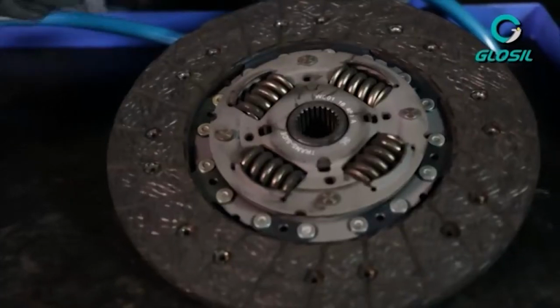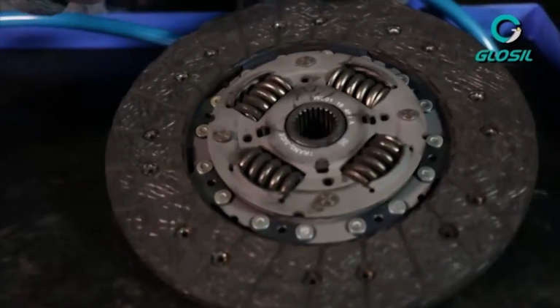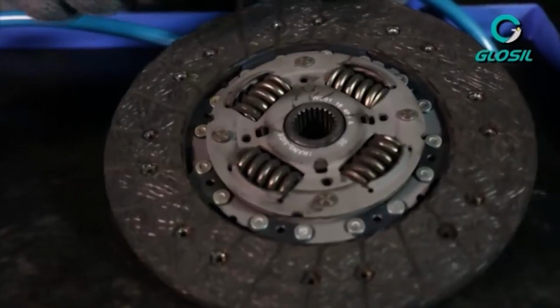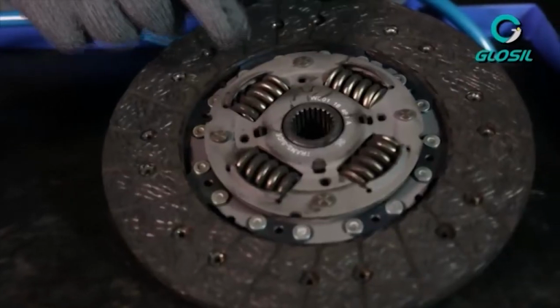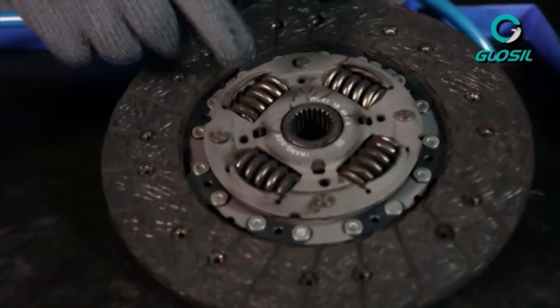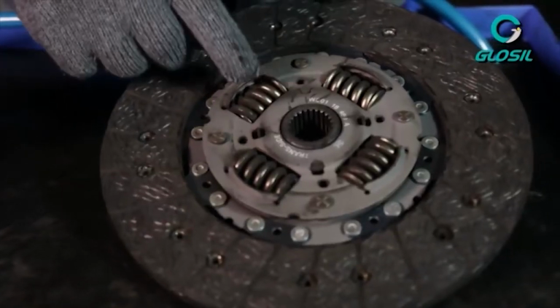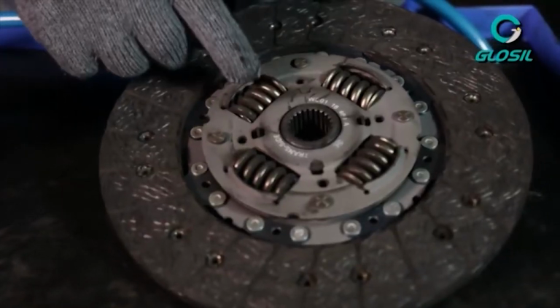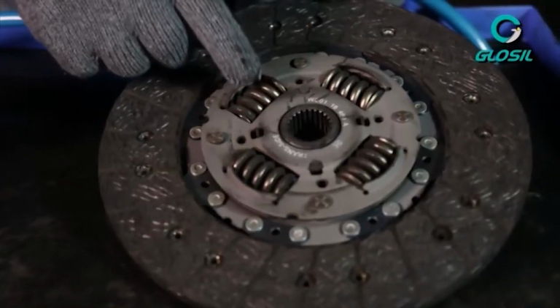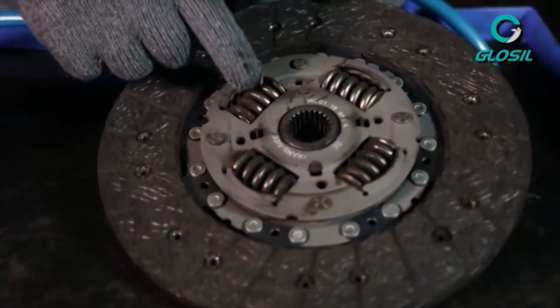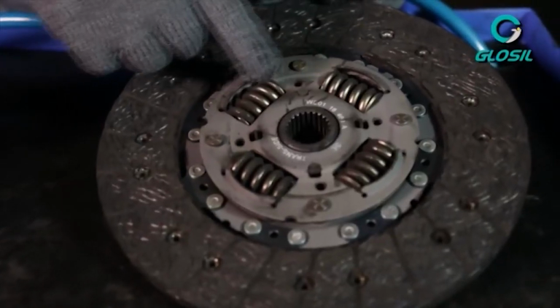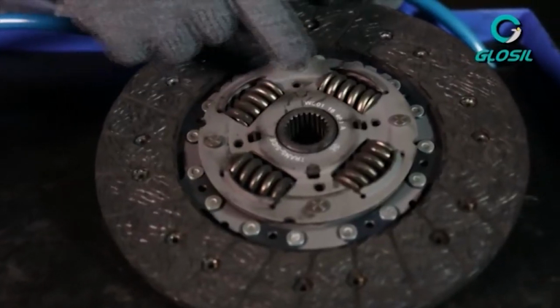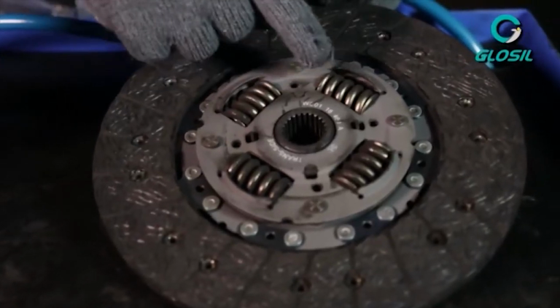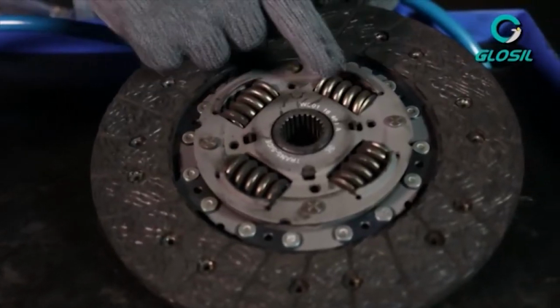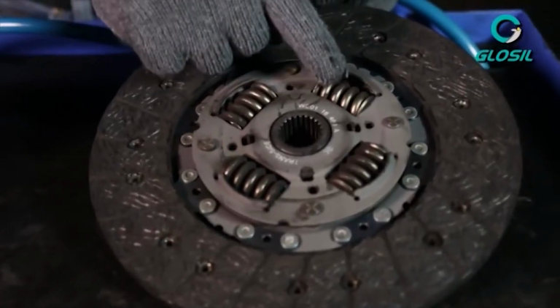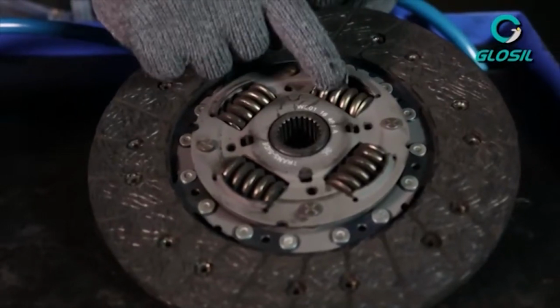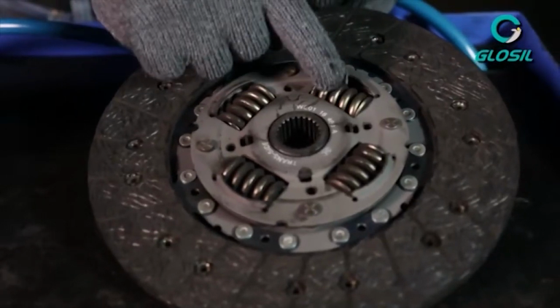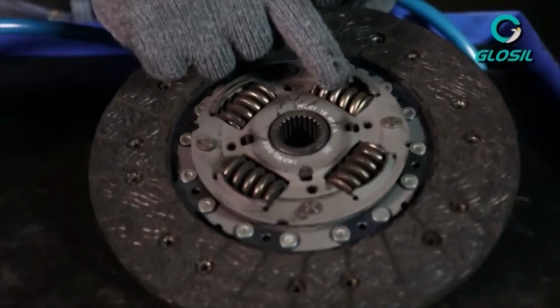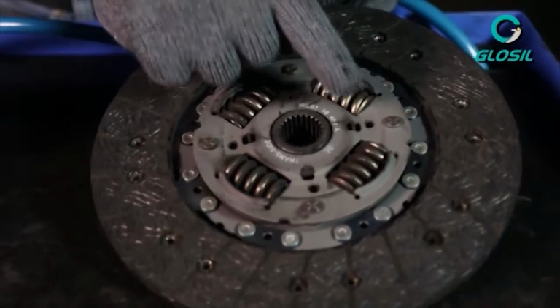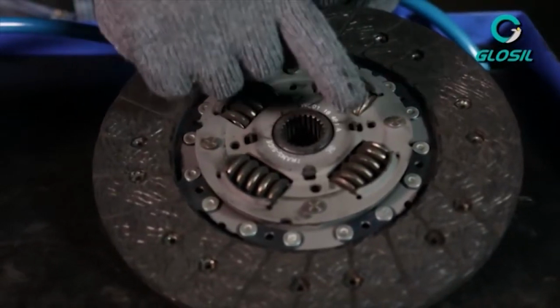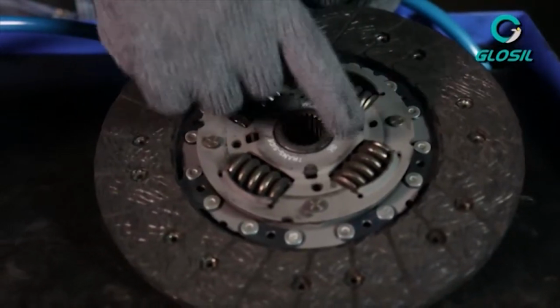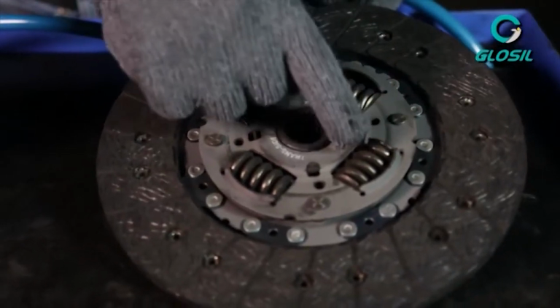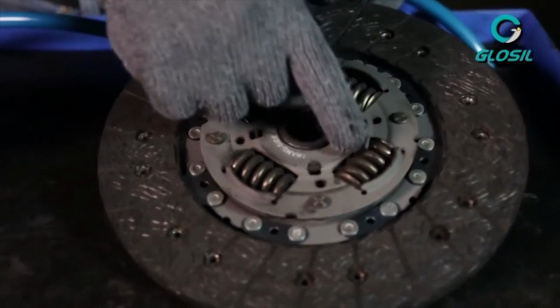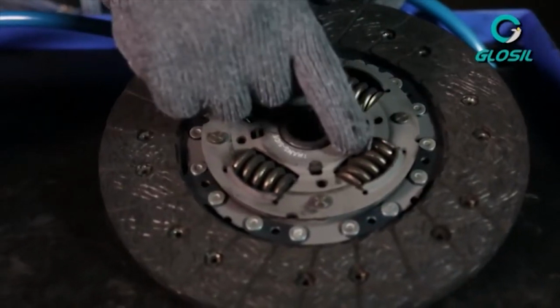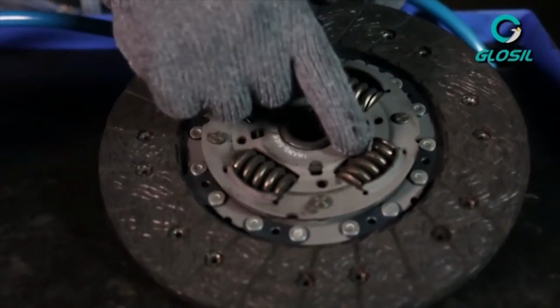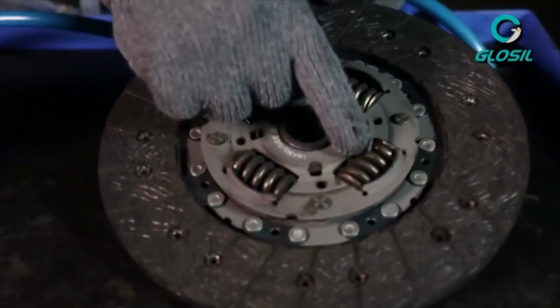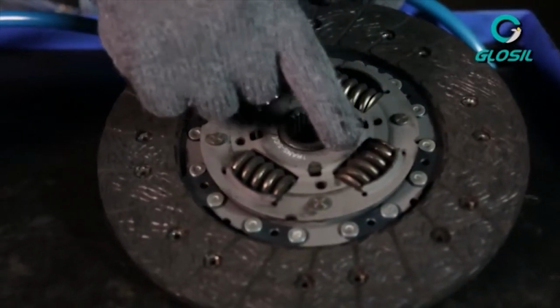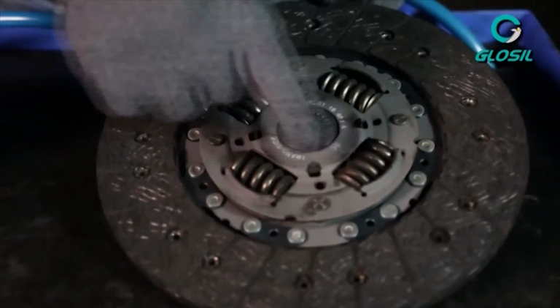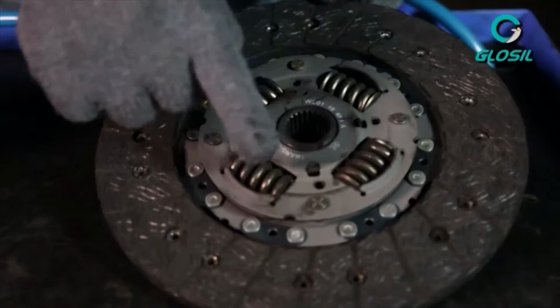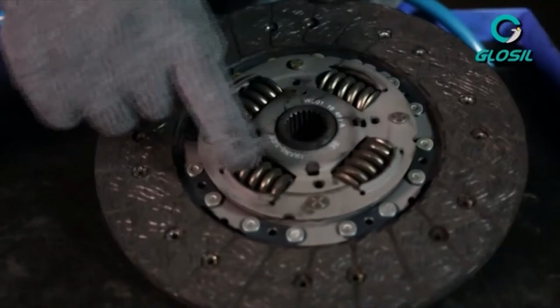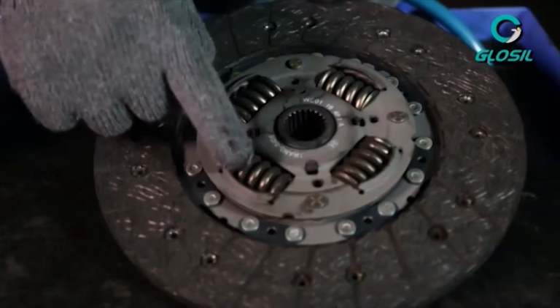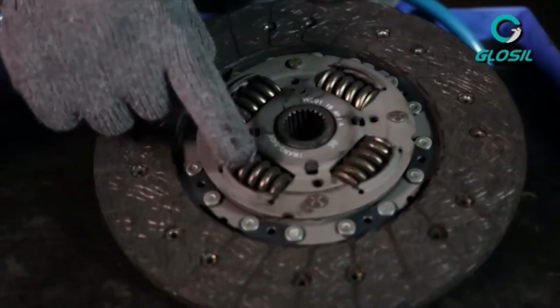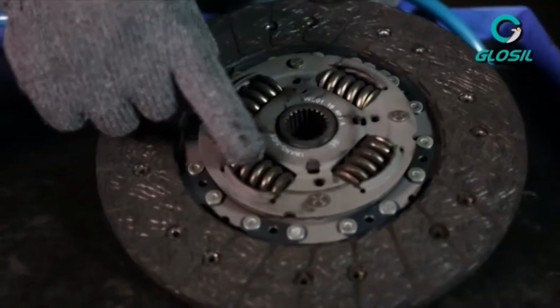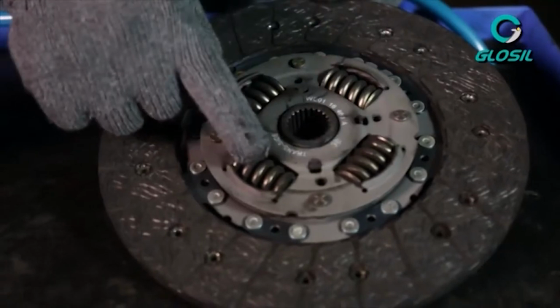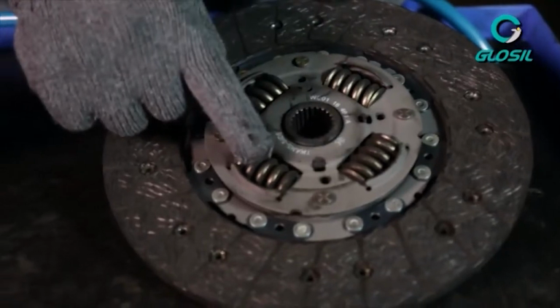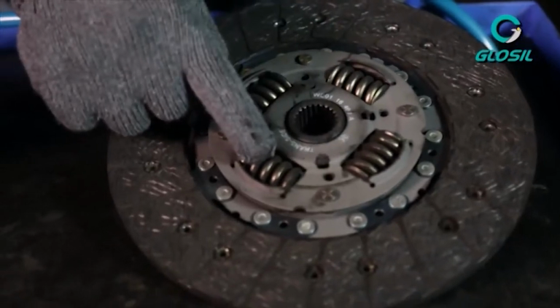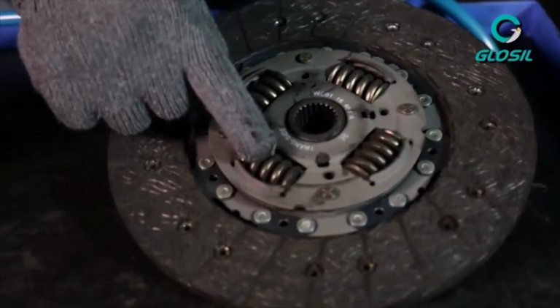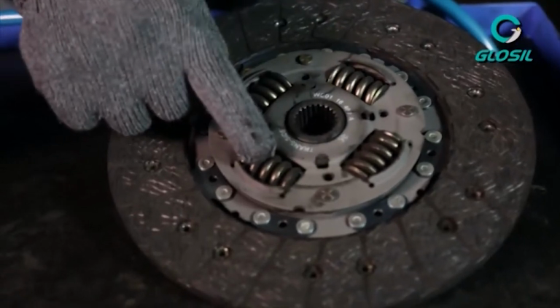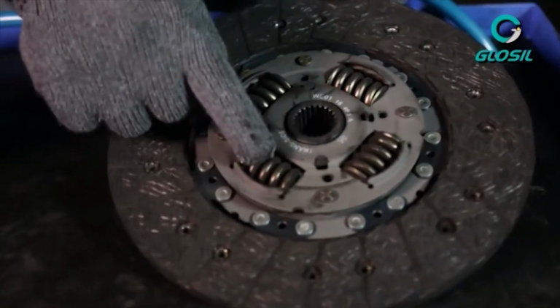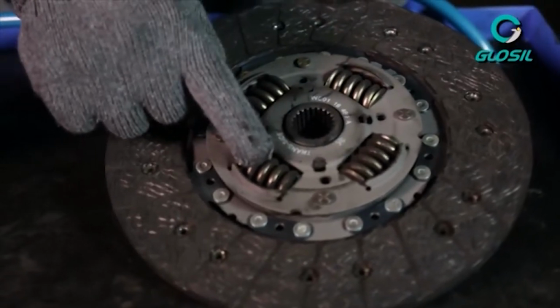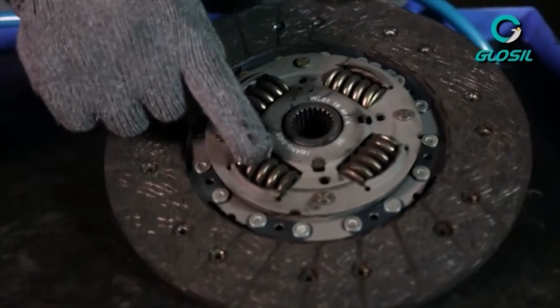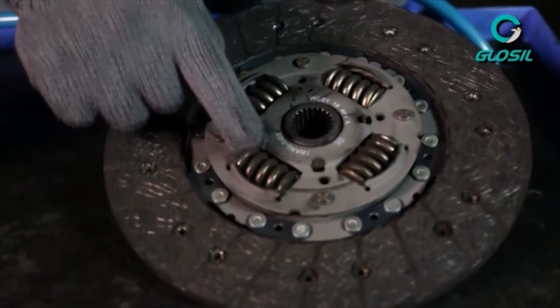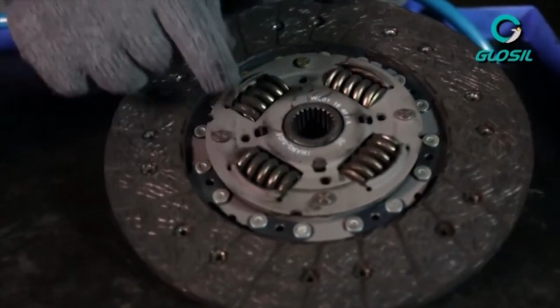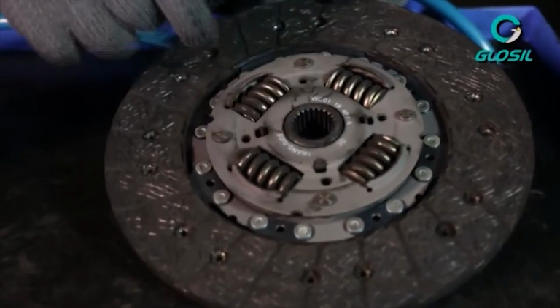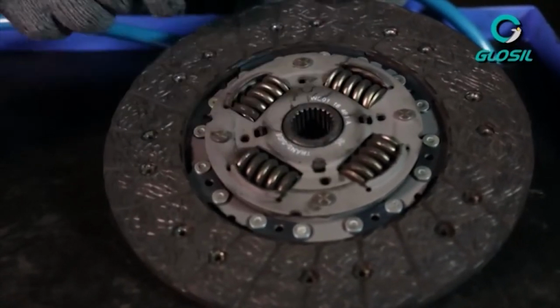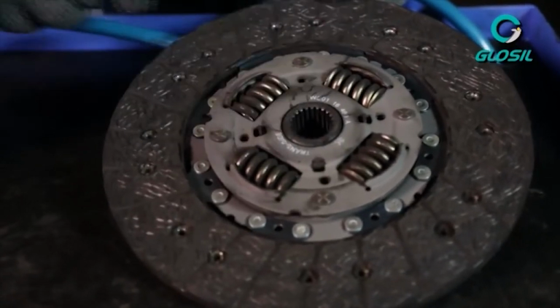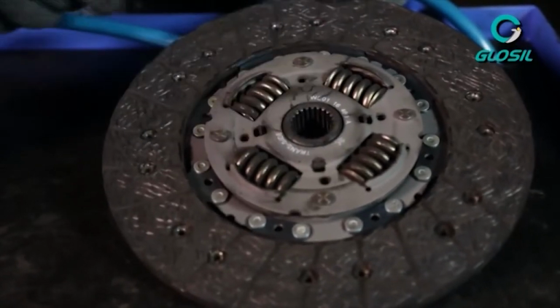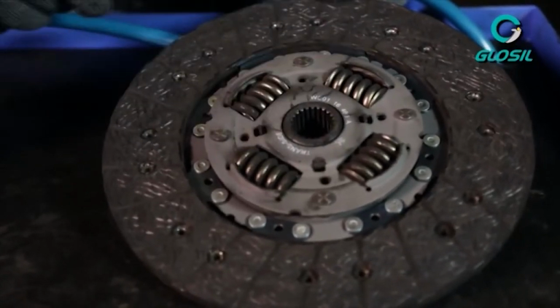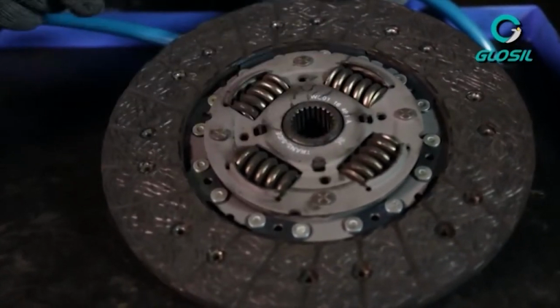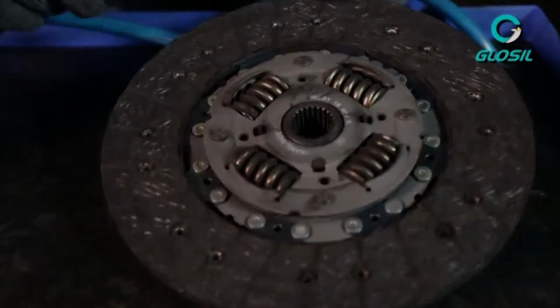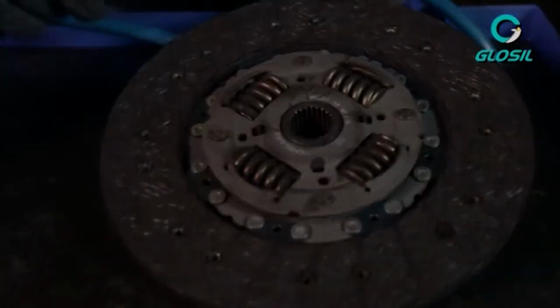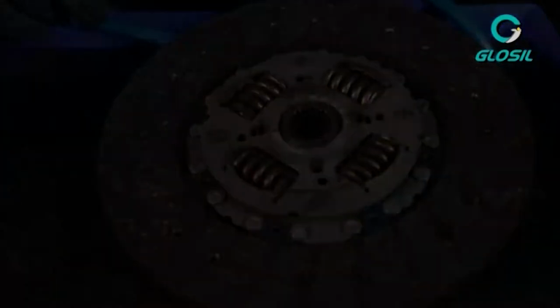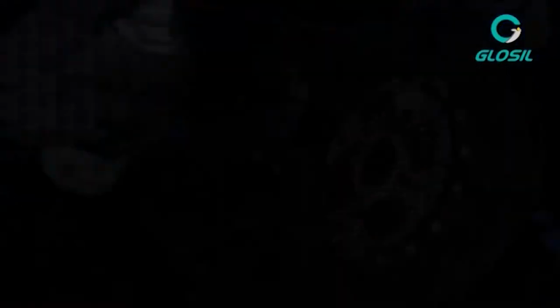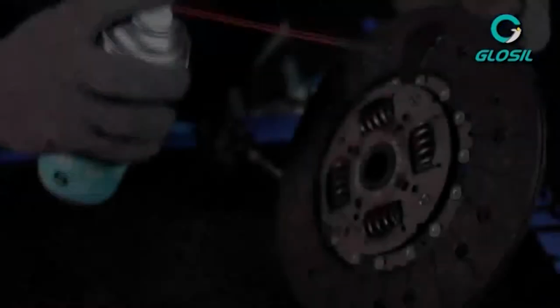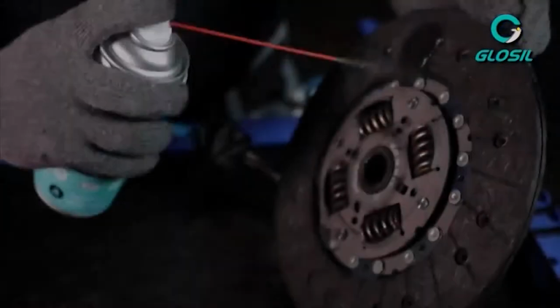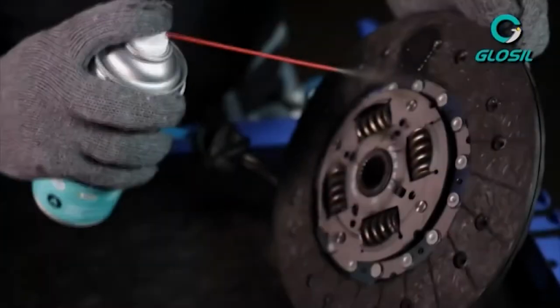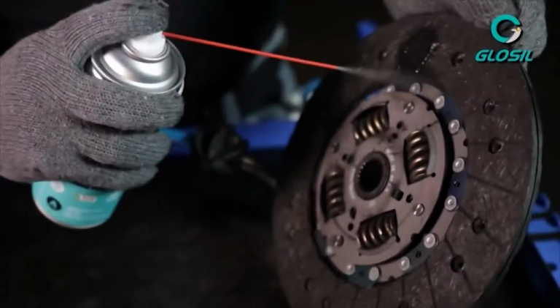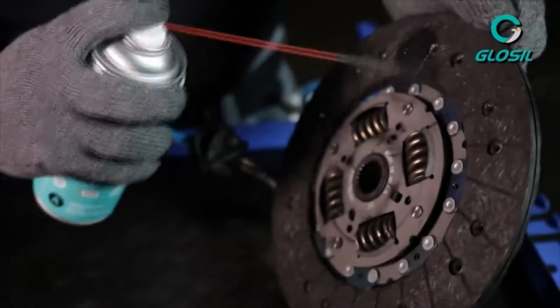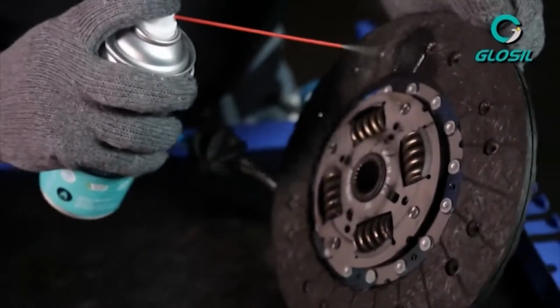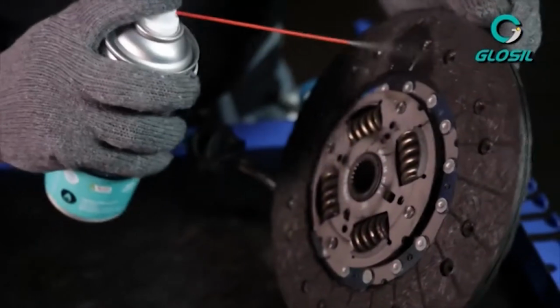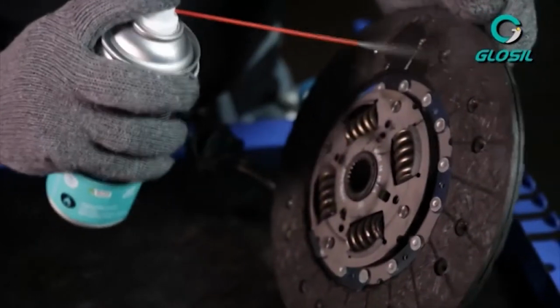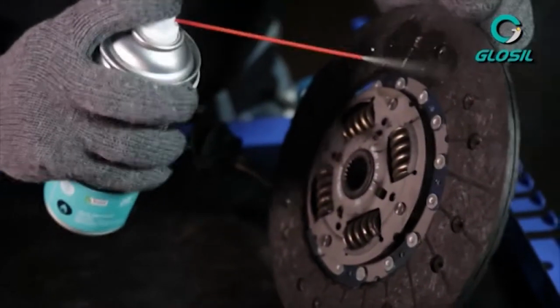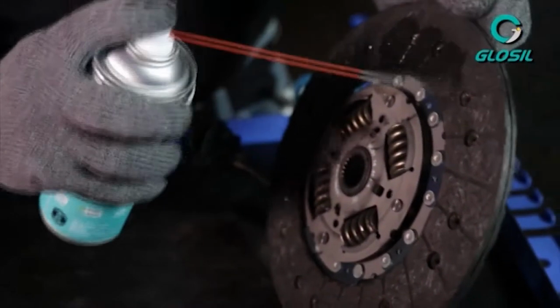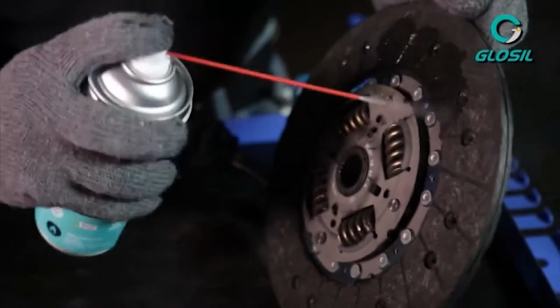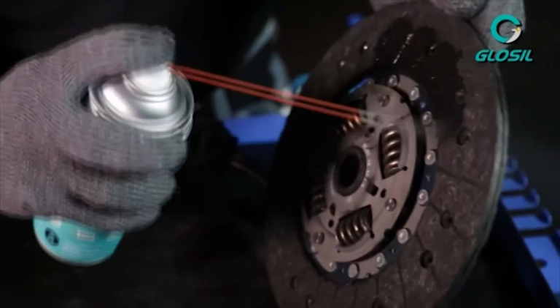As you can see, there's a buildup of carbon due to friction over a period of time. We'll get to the actual cleaning process.